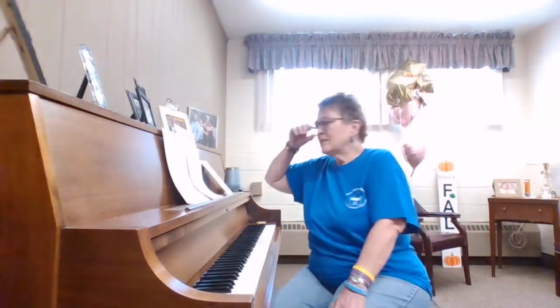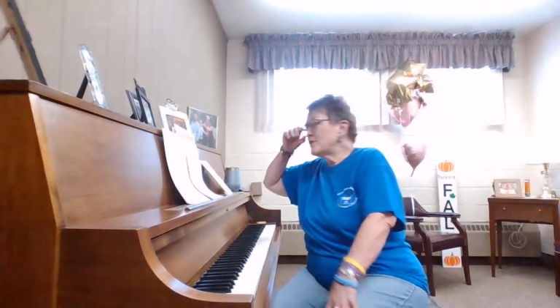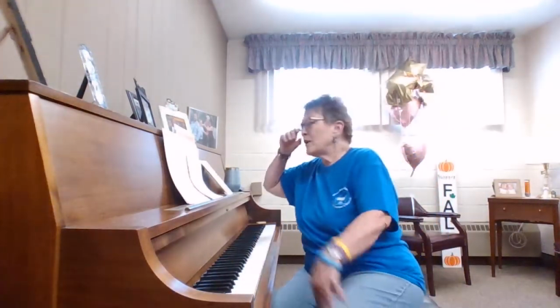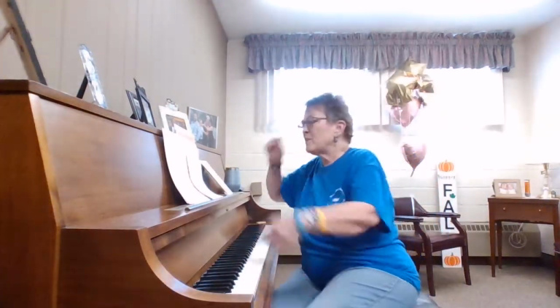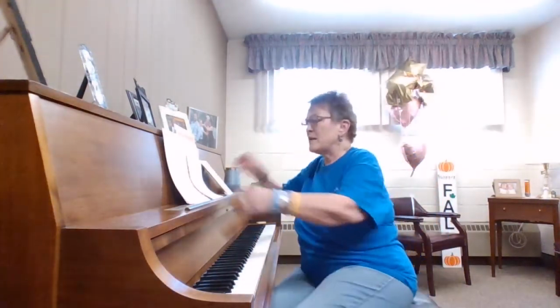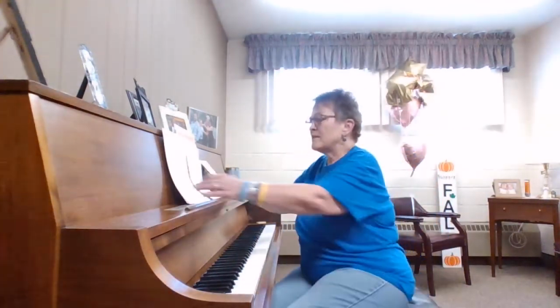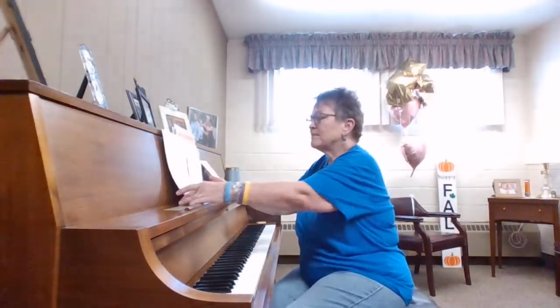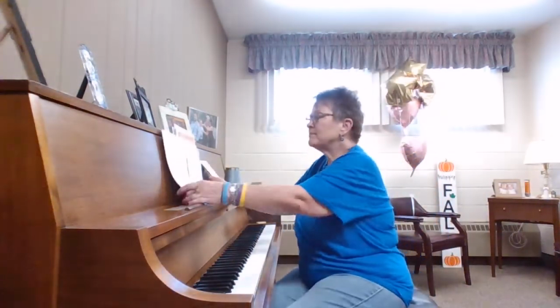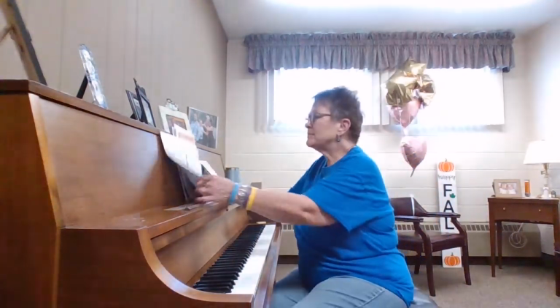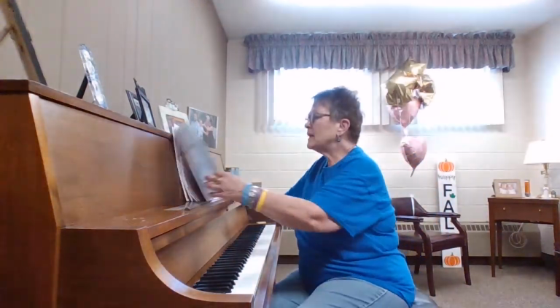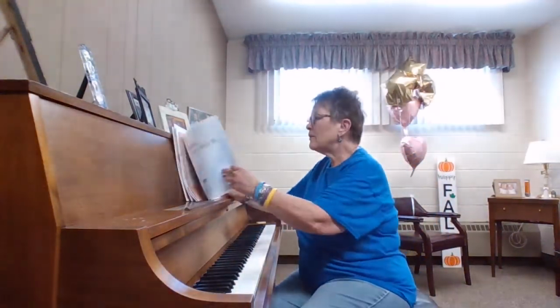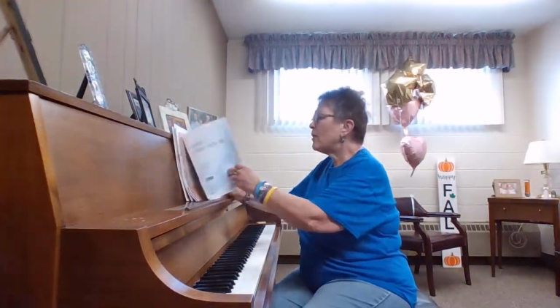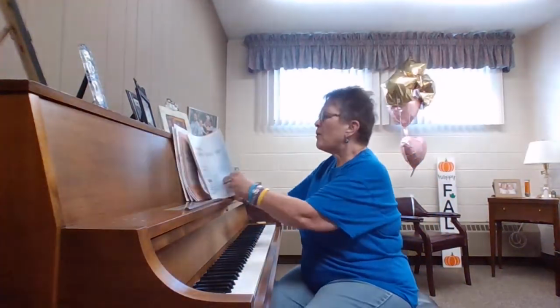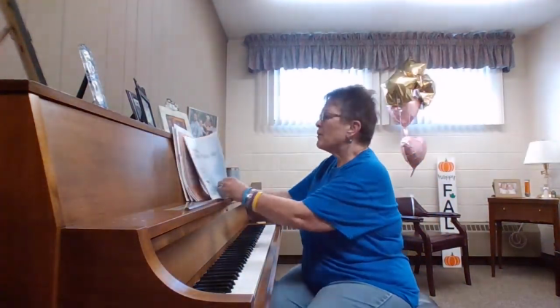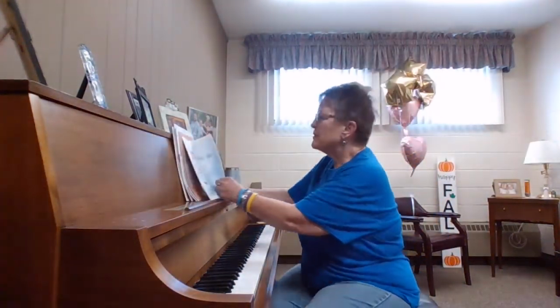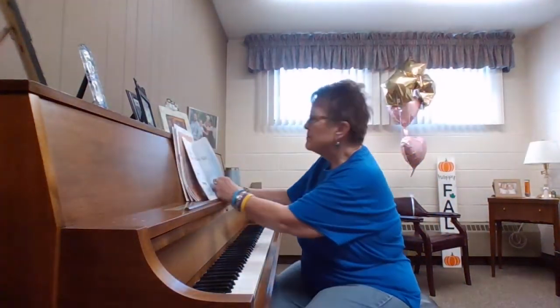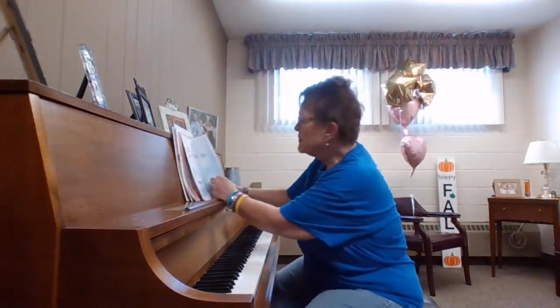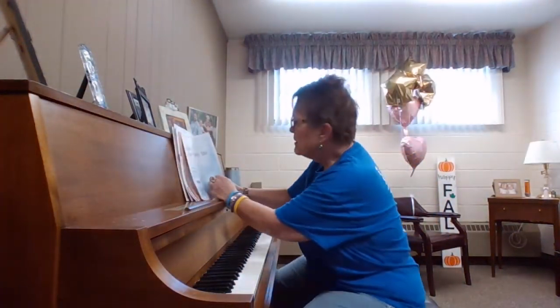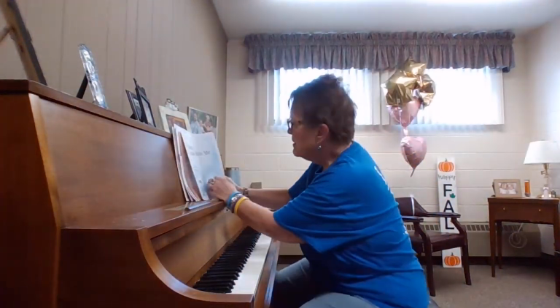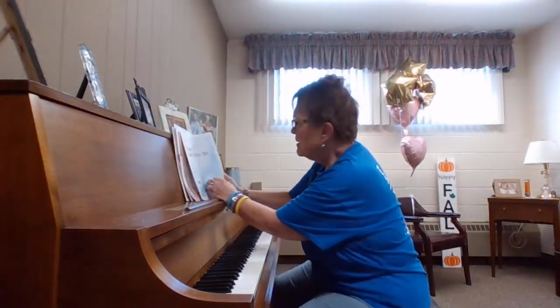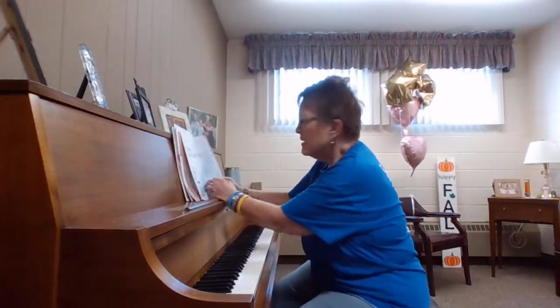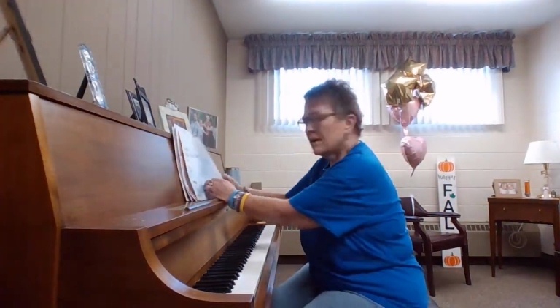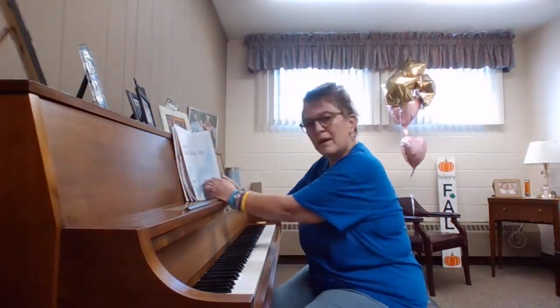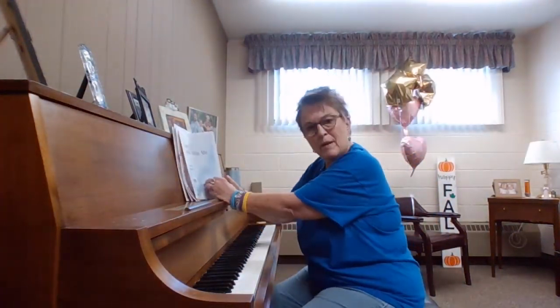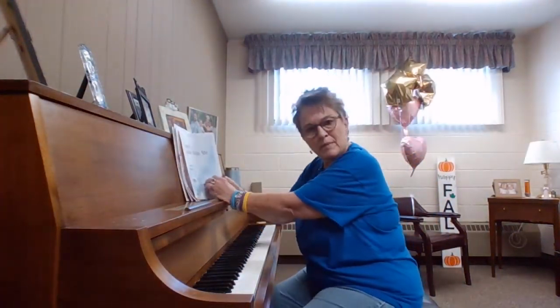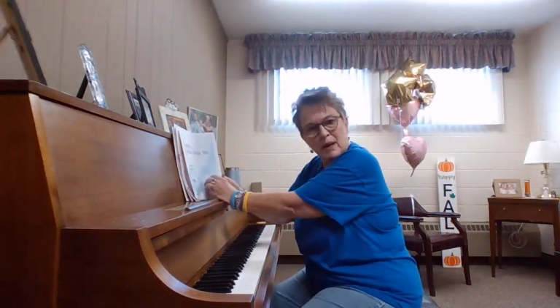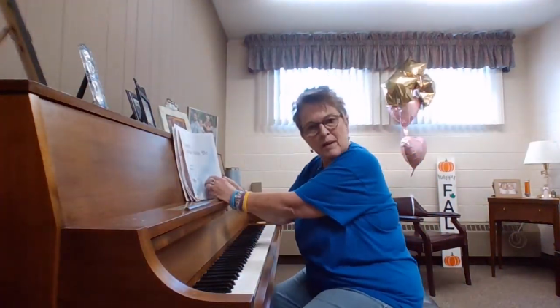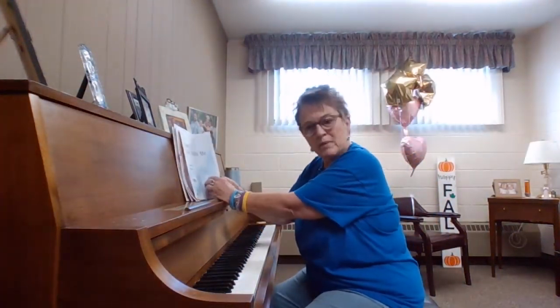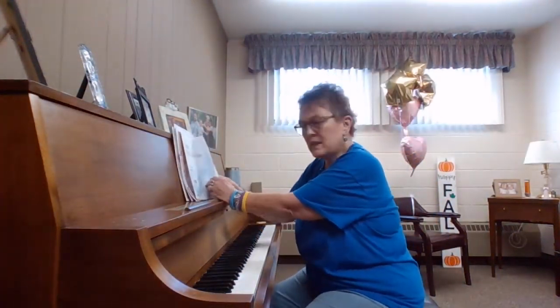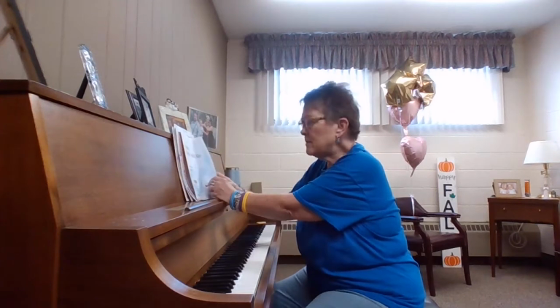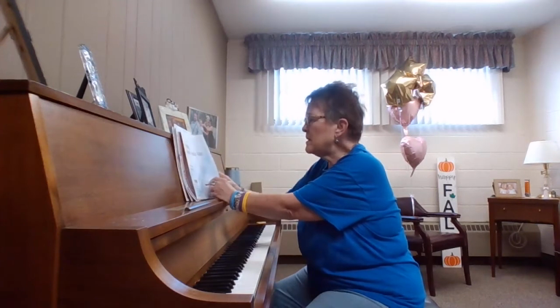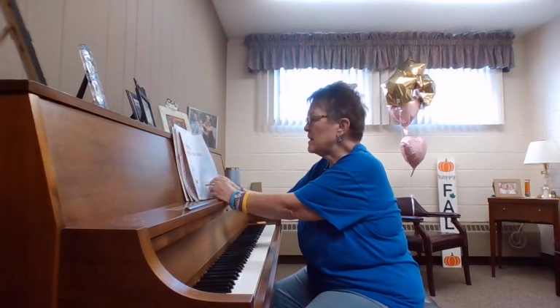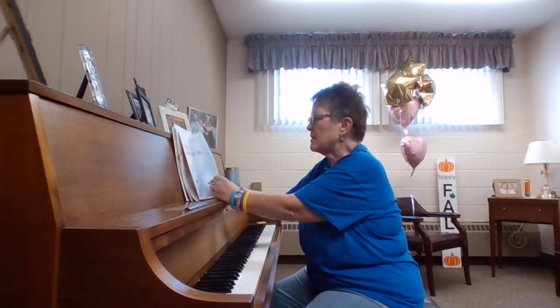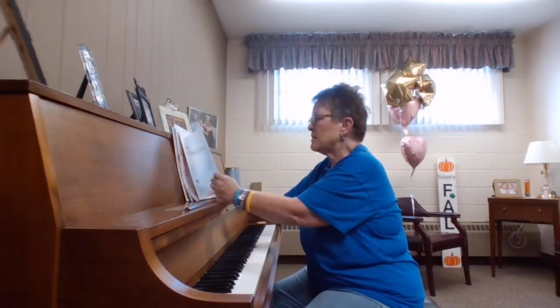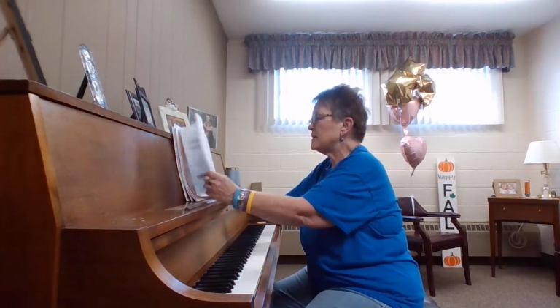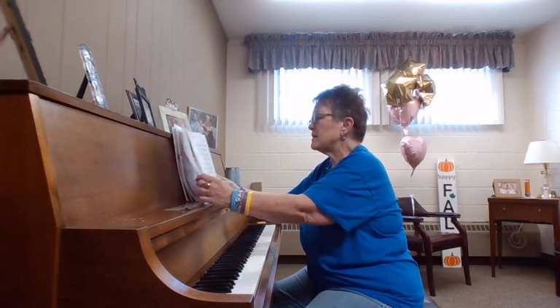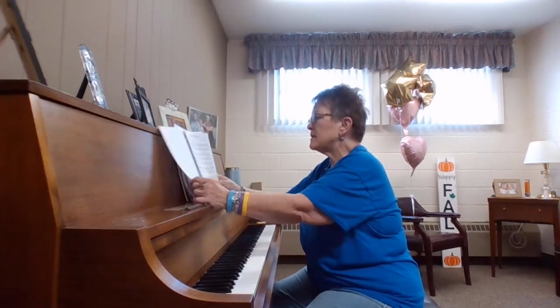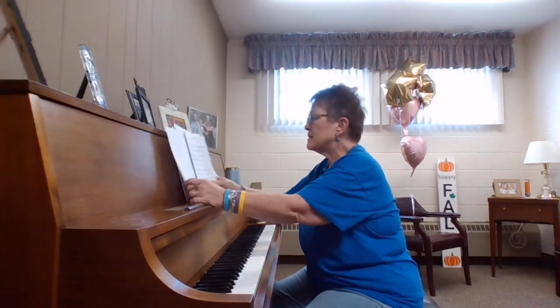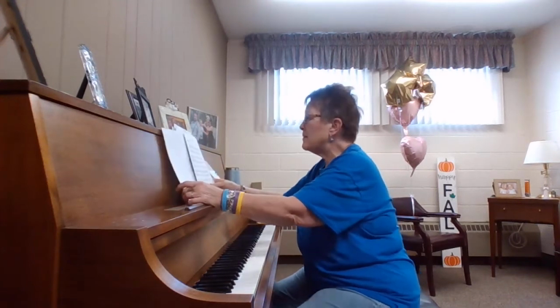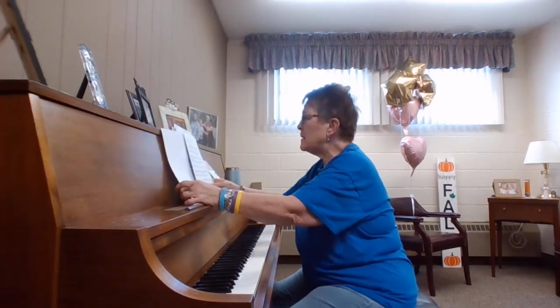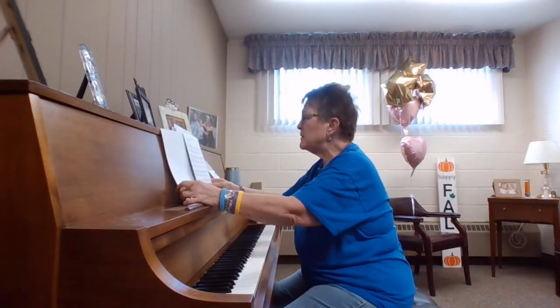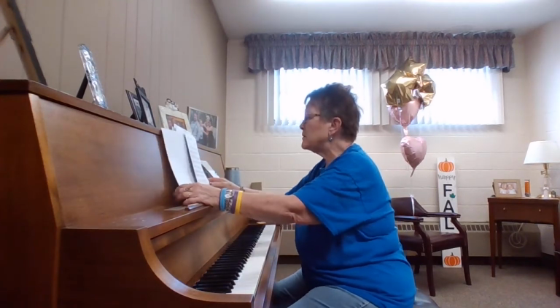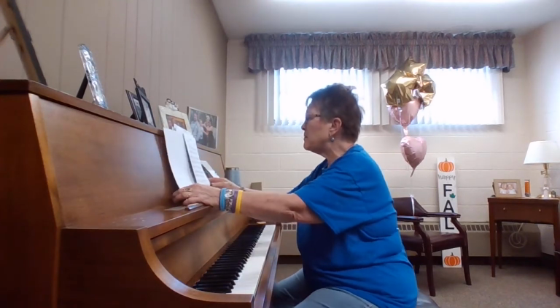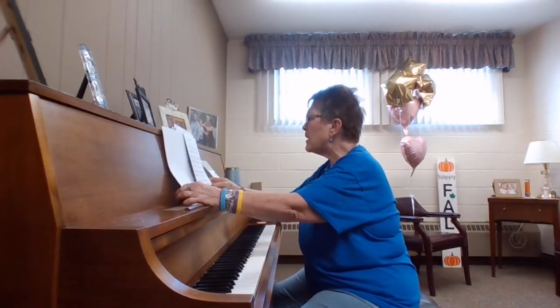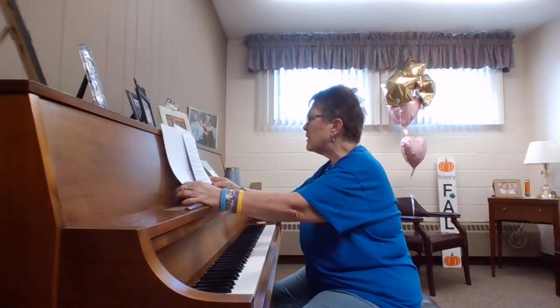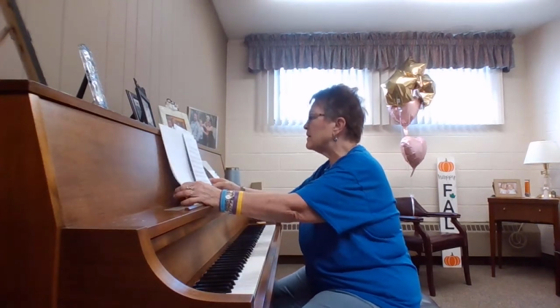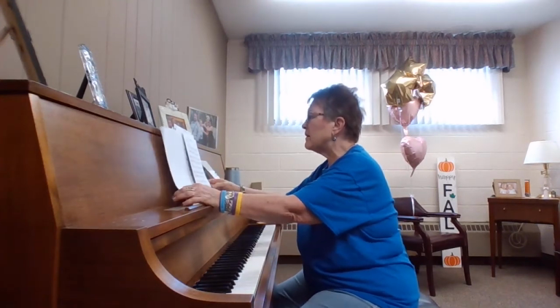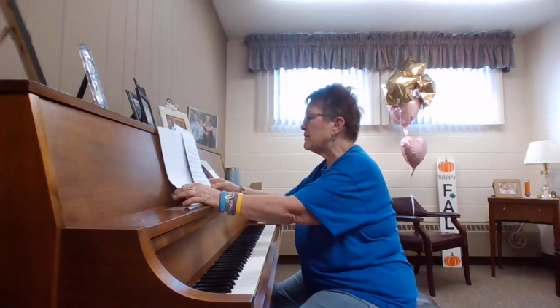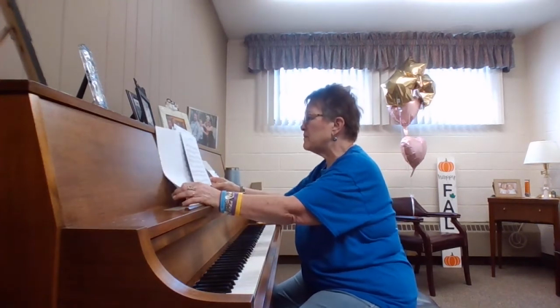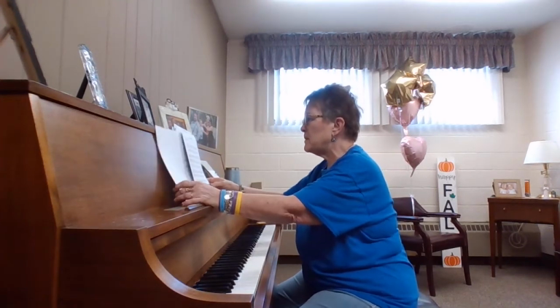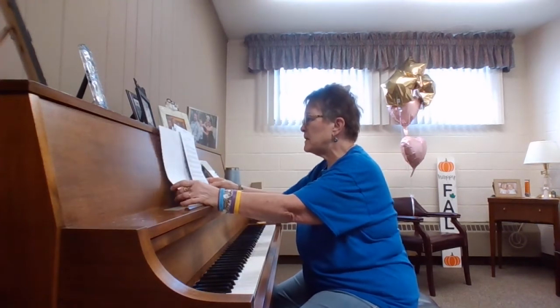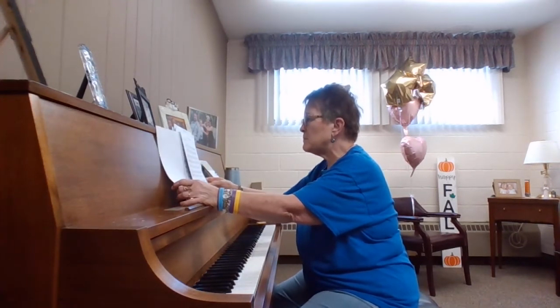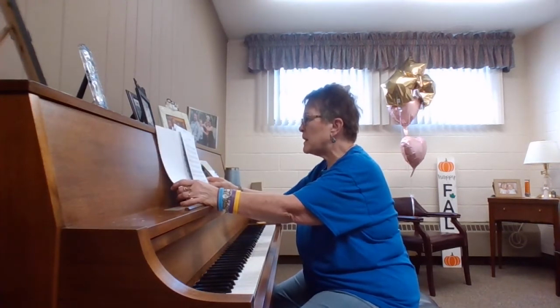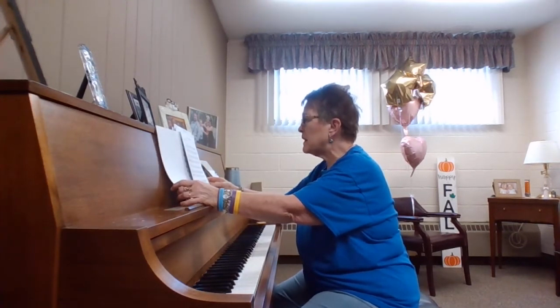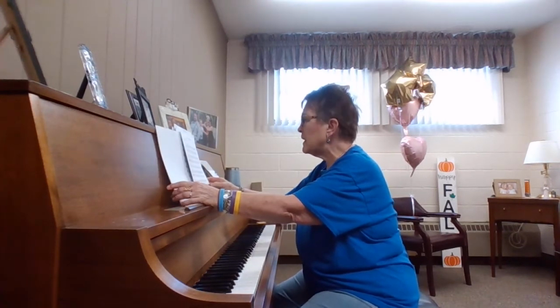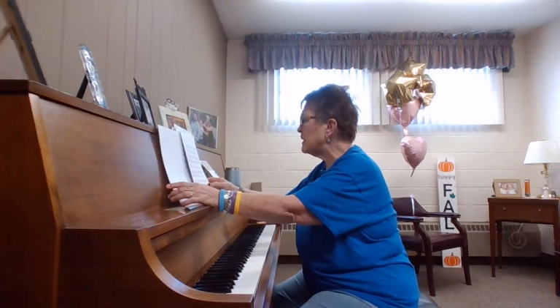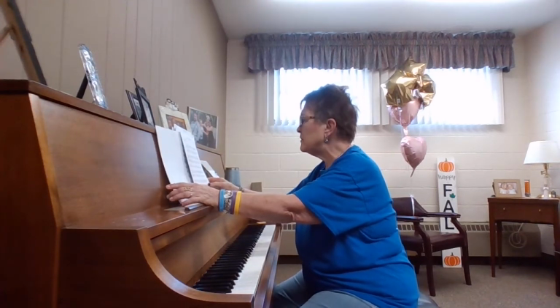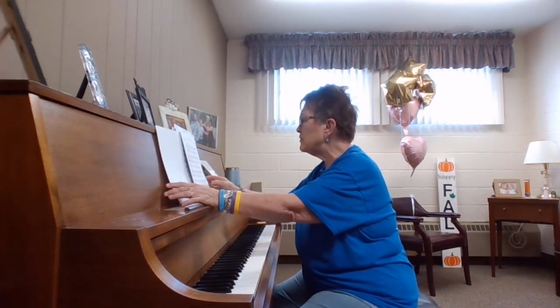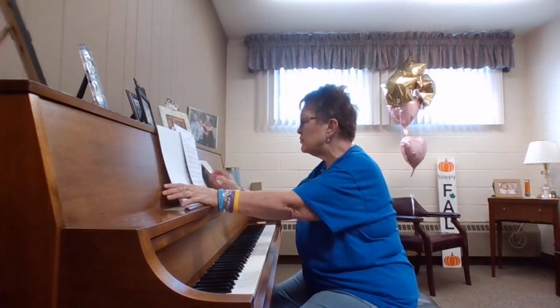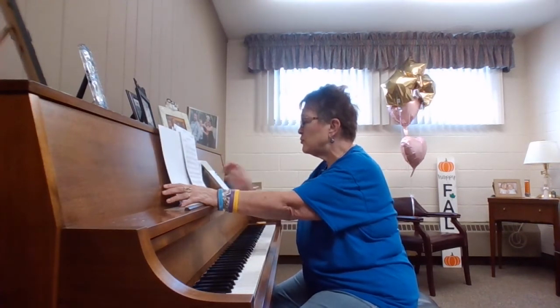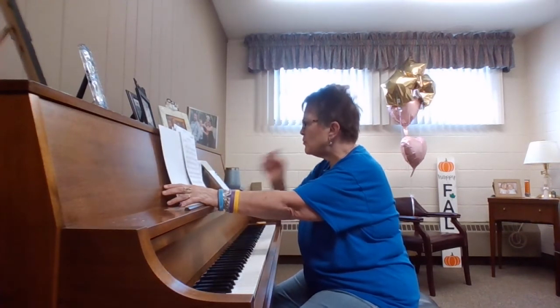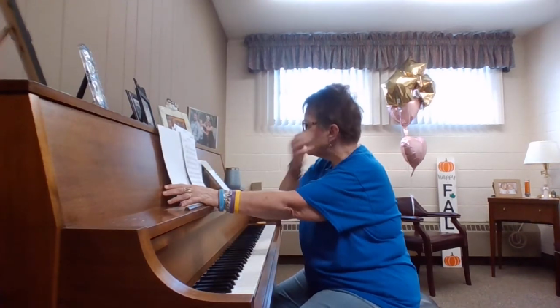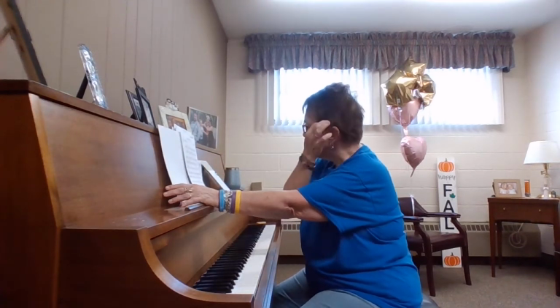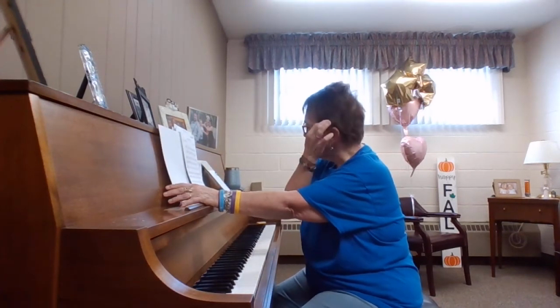Gentlemen, hello. Come, come unto me. This is the men's part of the piece by Ken Dosso.